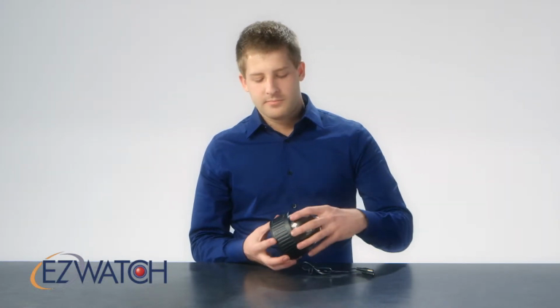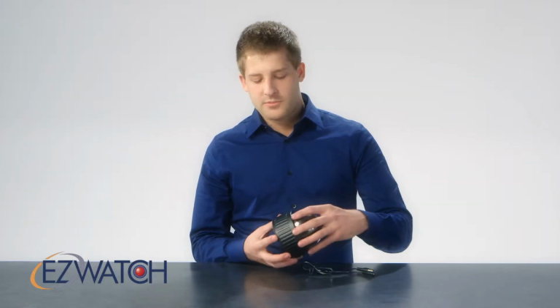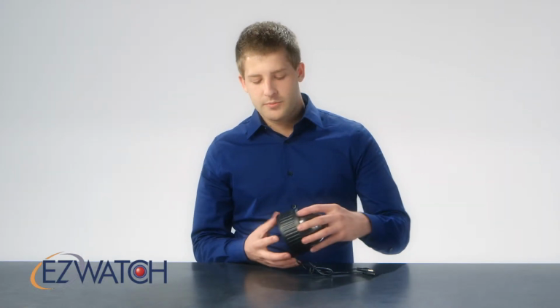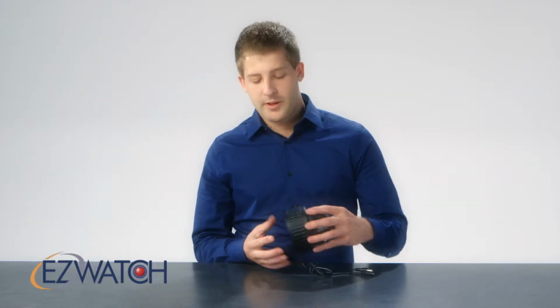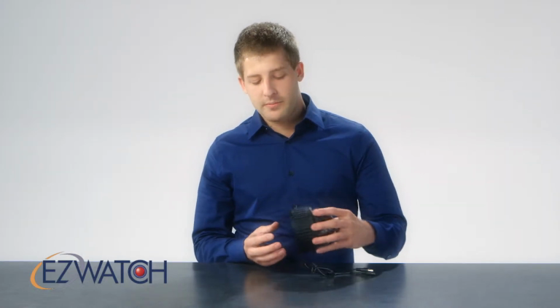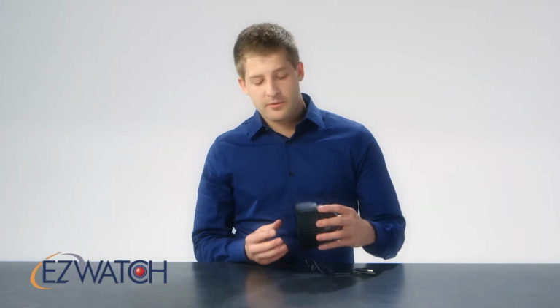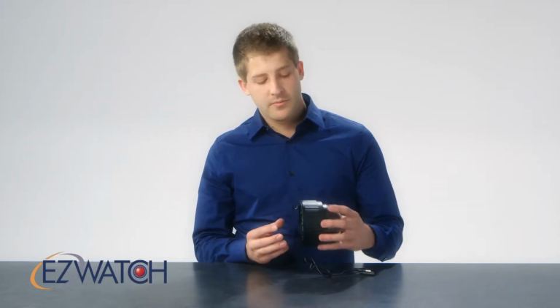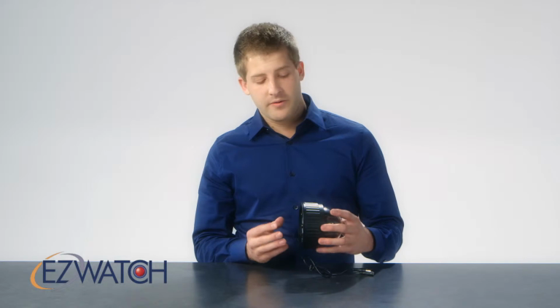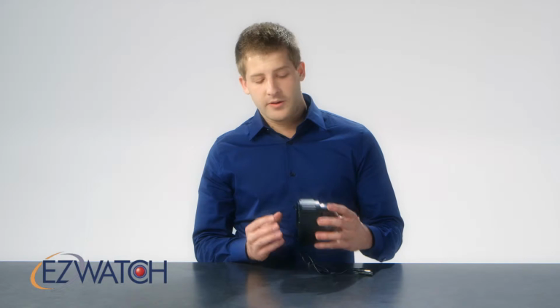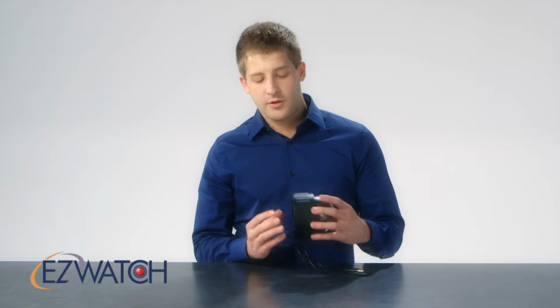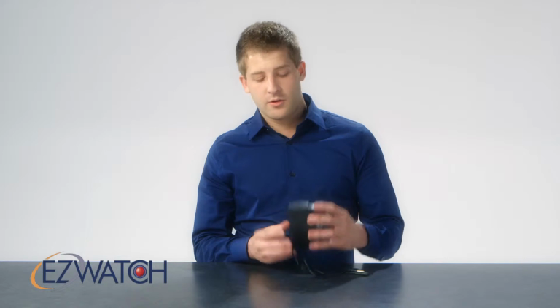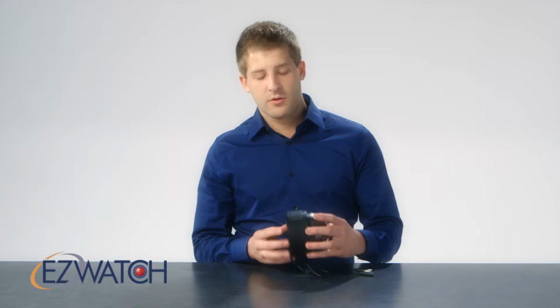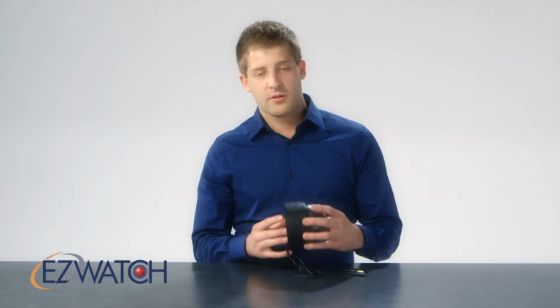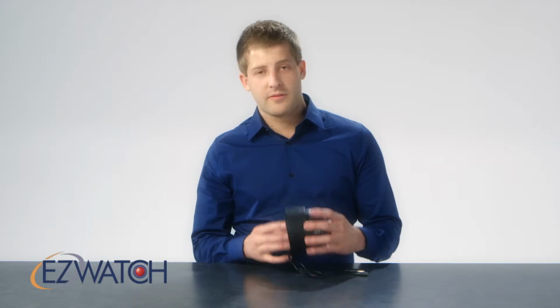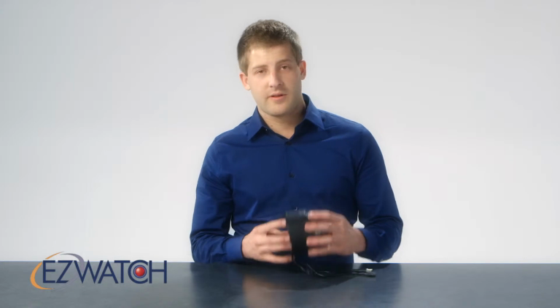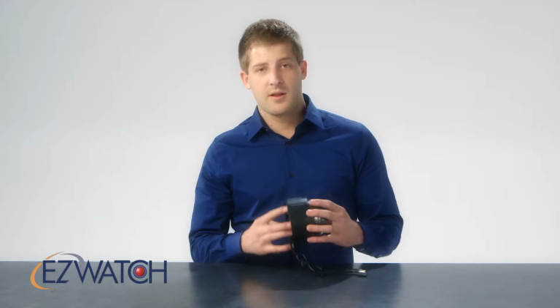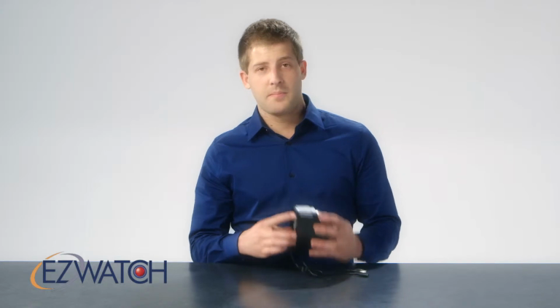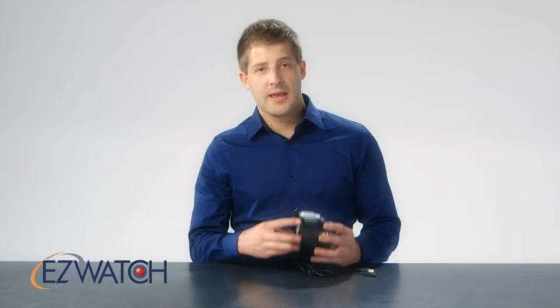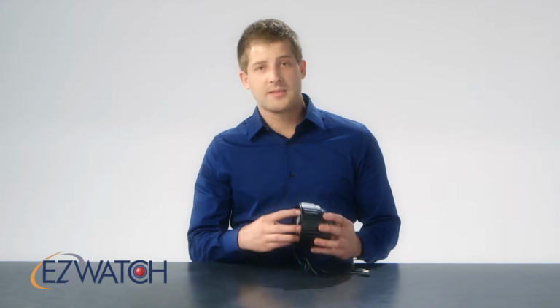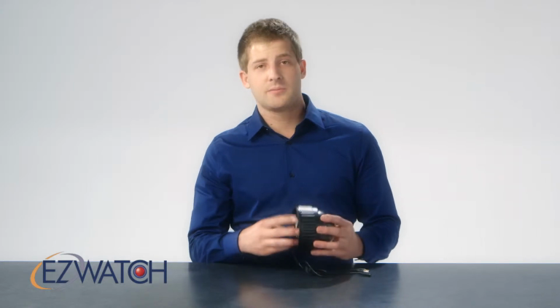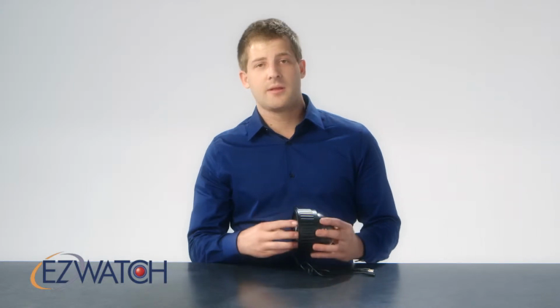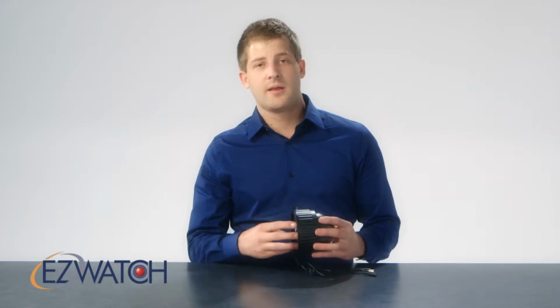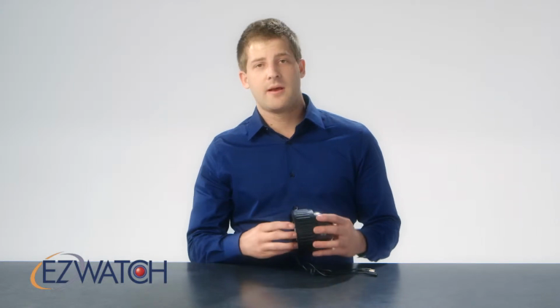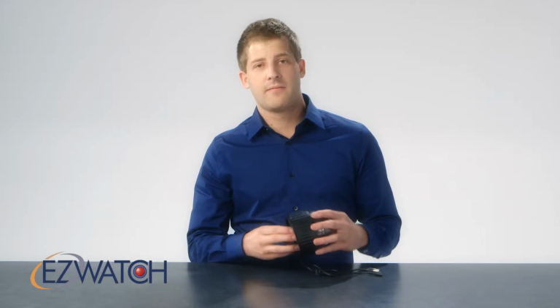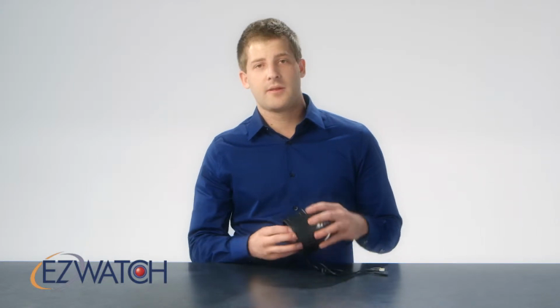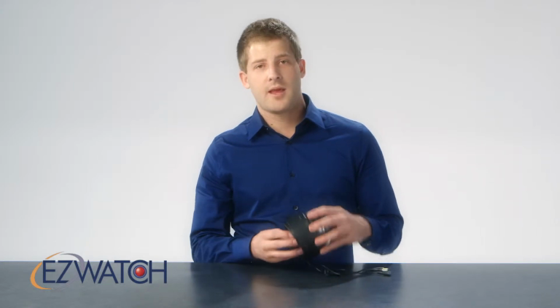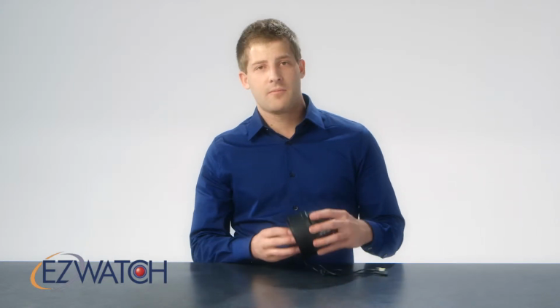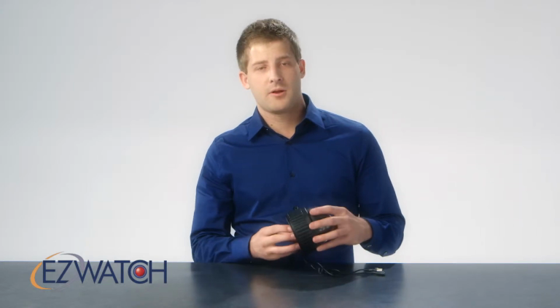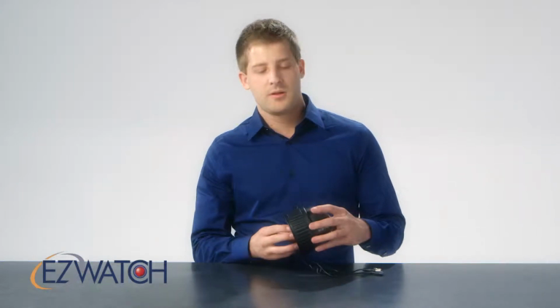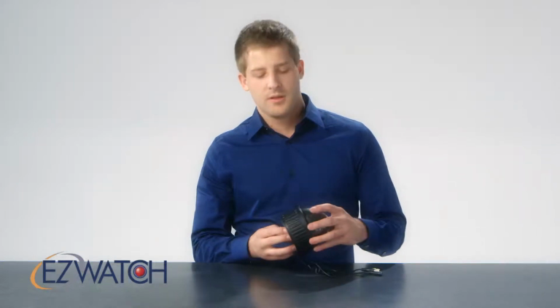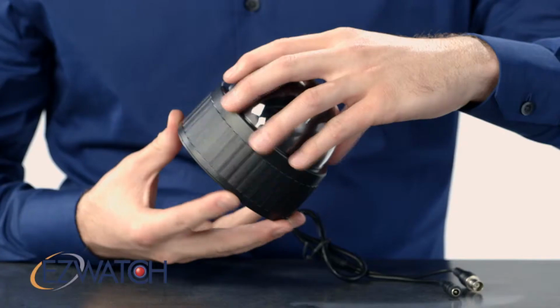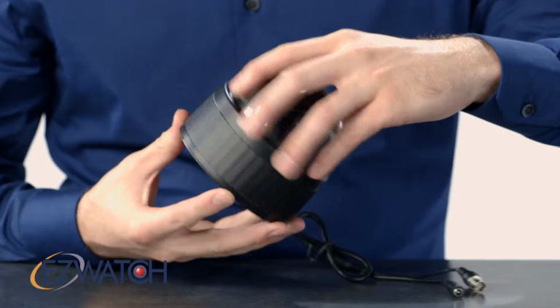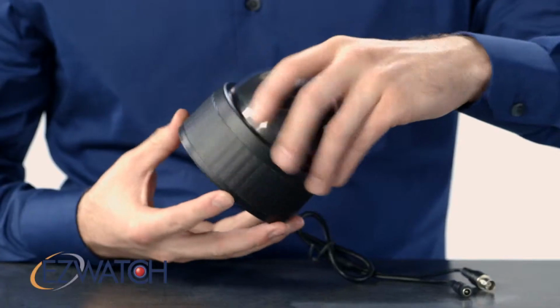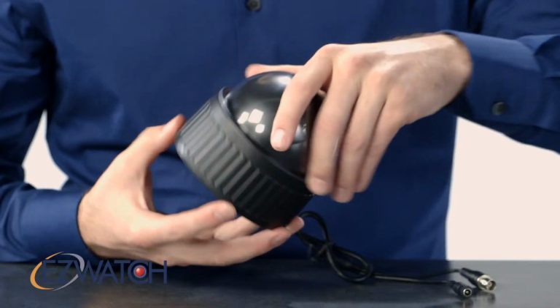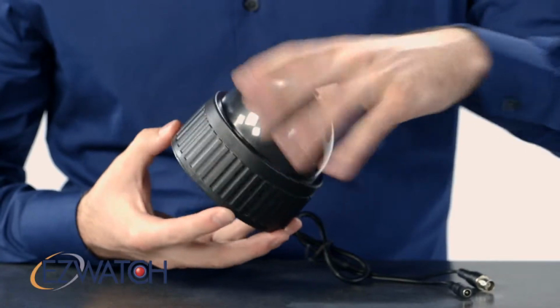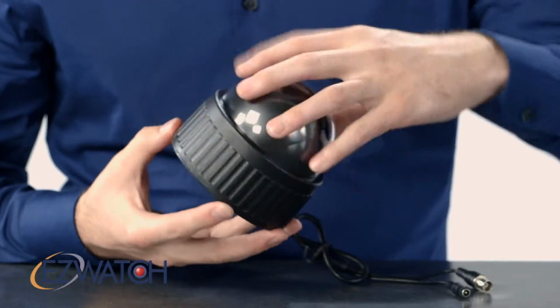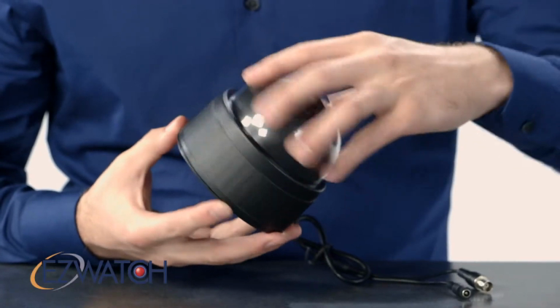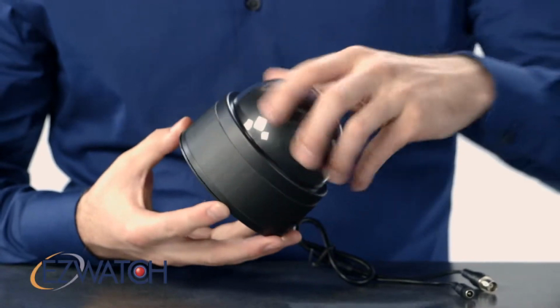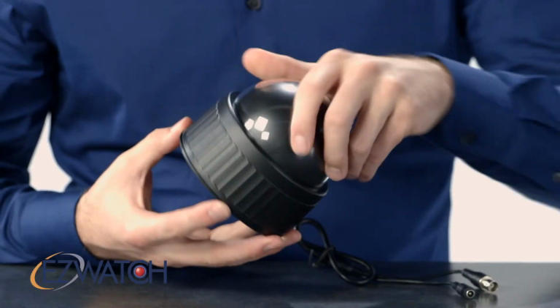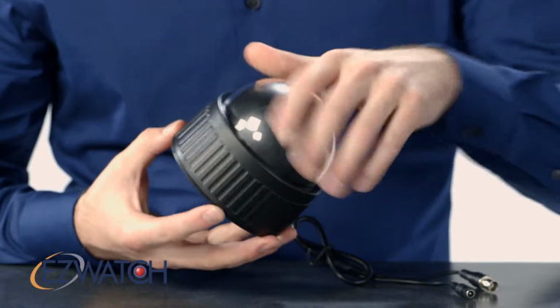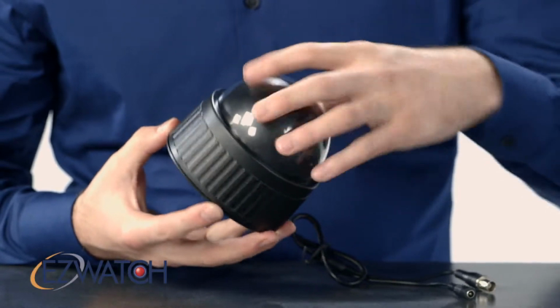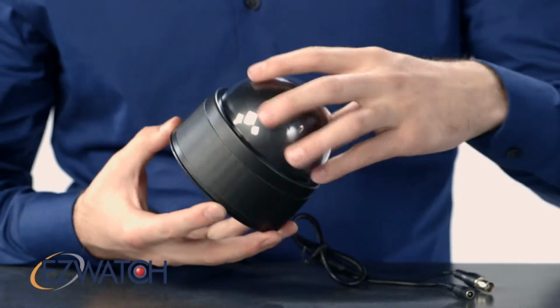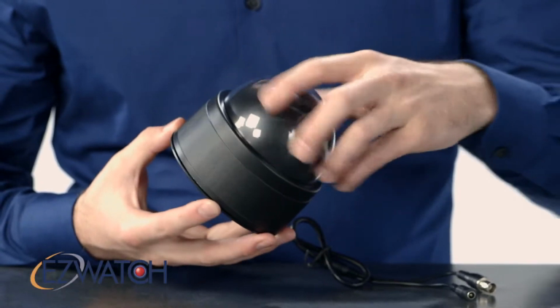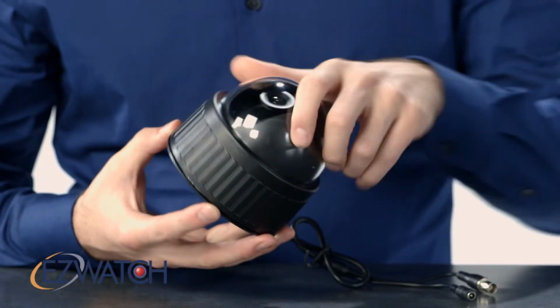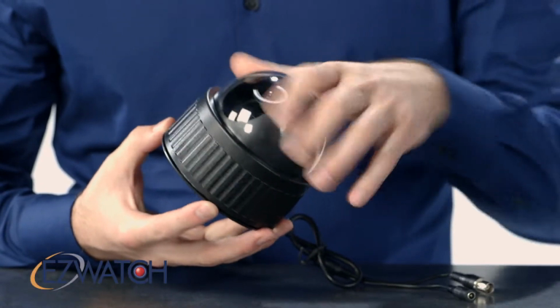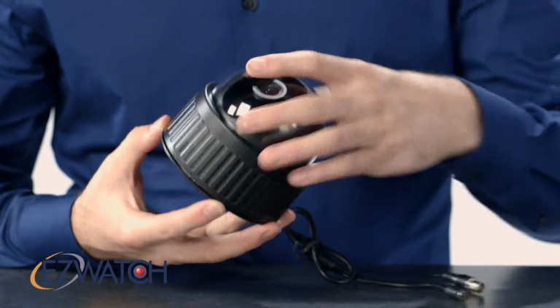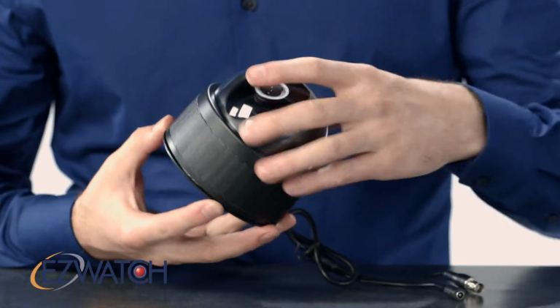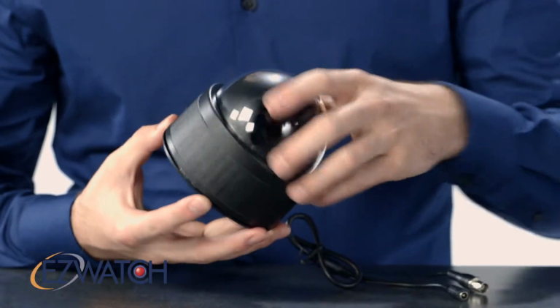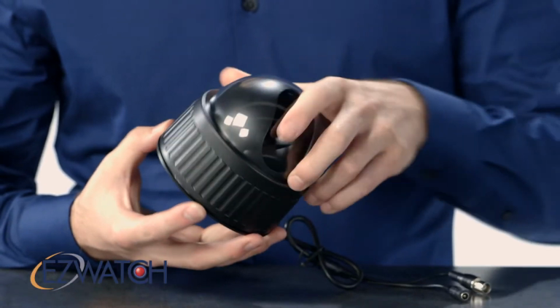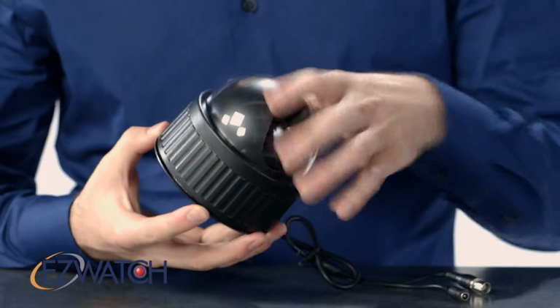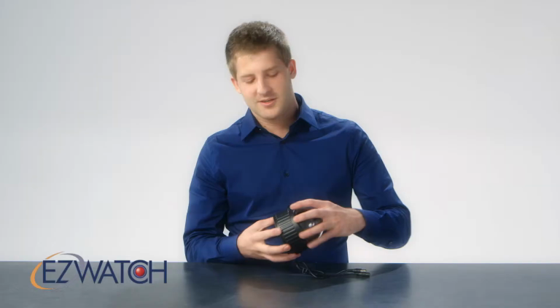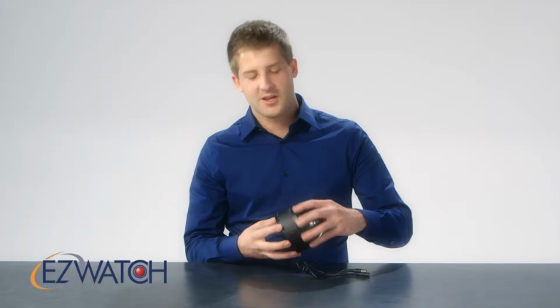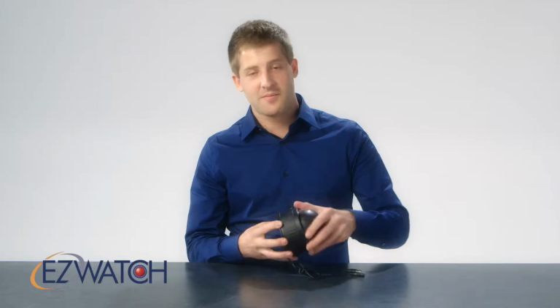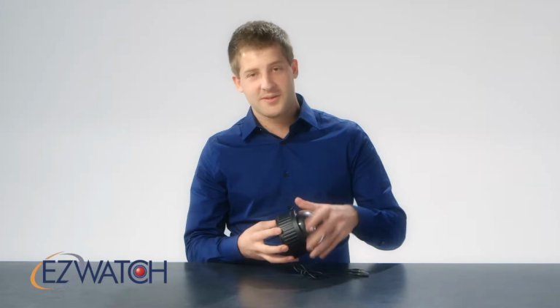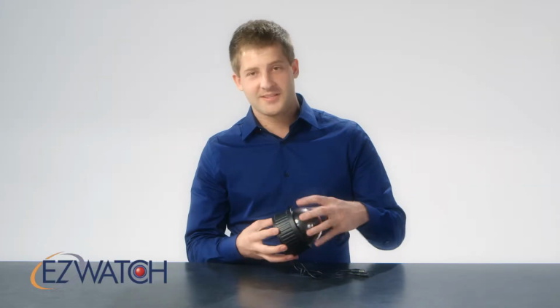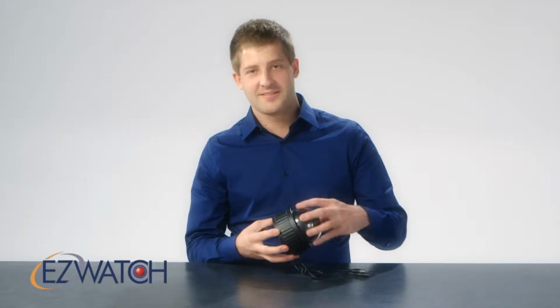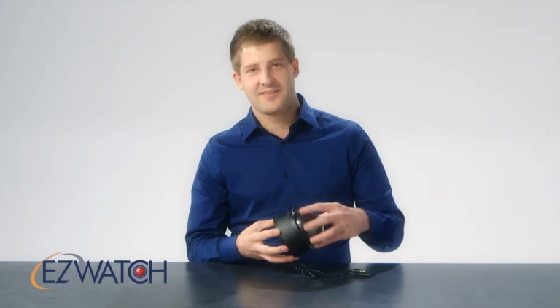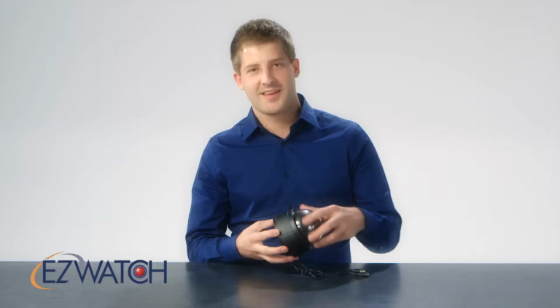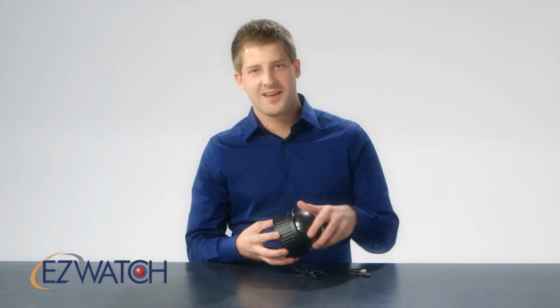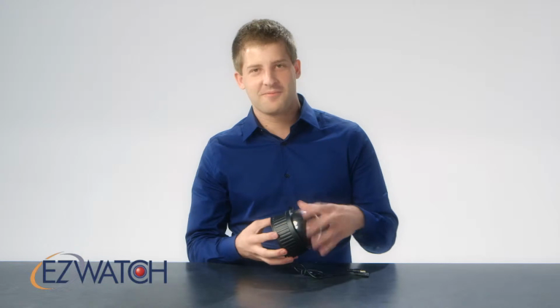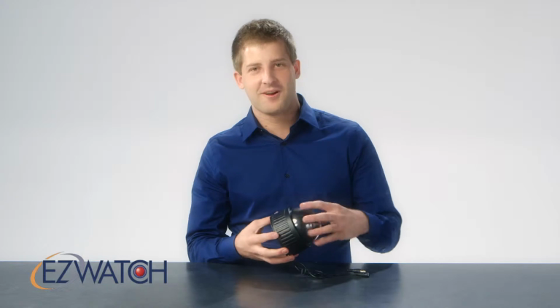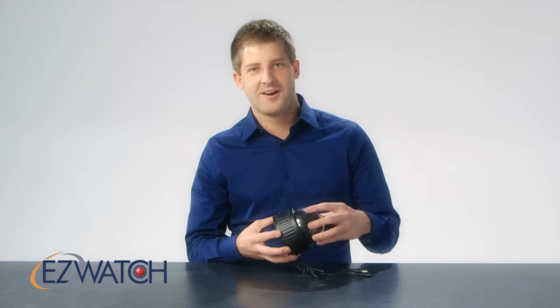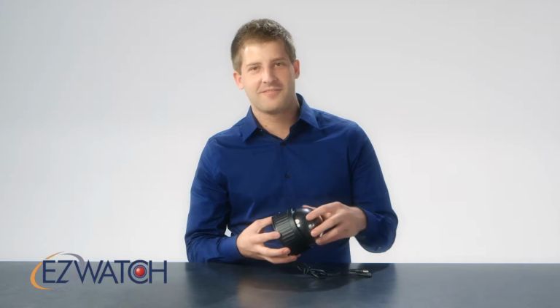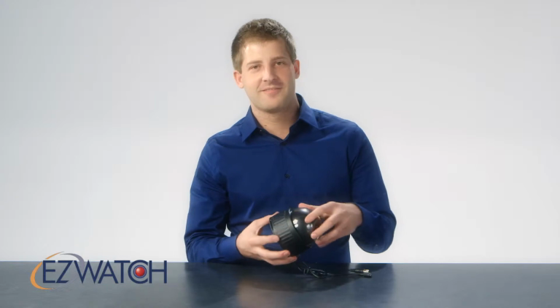To be able to remove it, you do hold the very base plate of the camera and twist the top piece of the camera off.